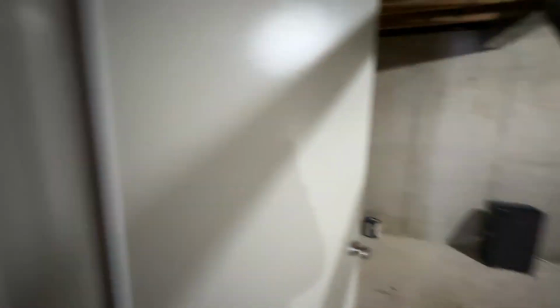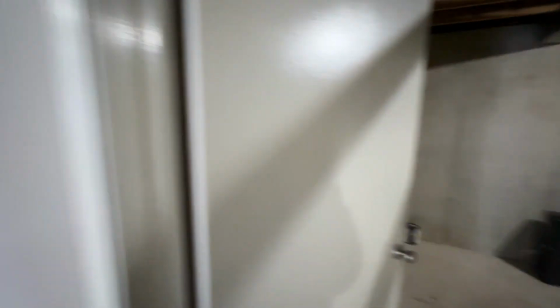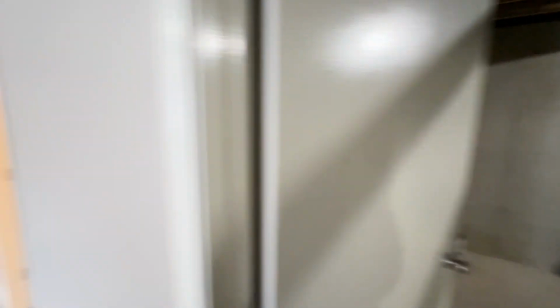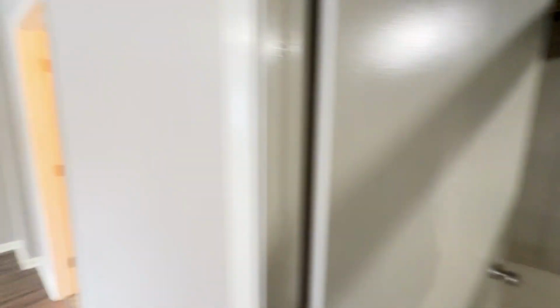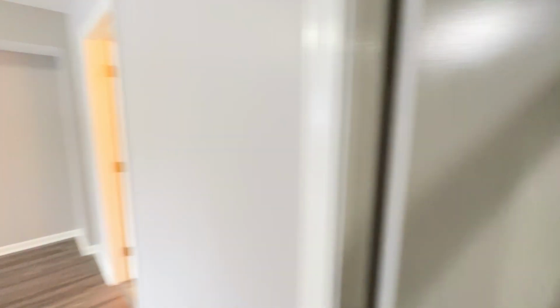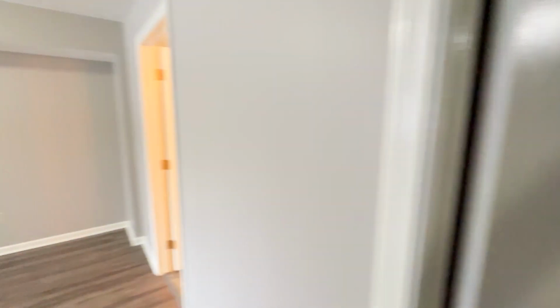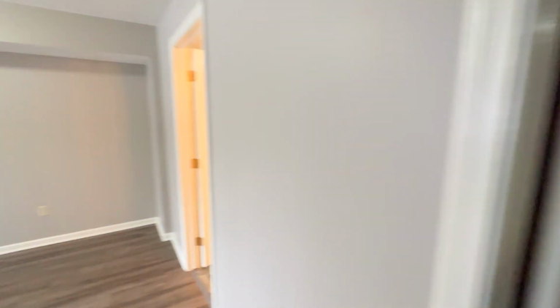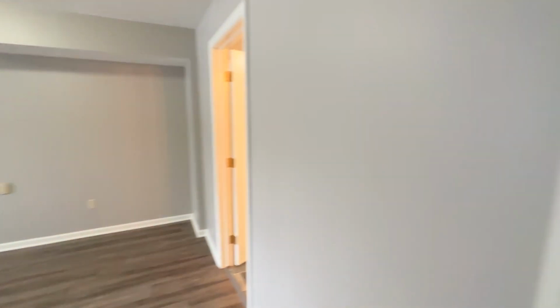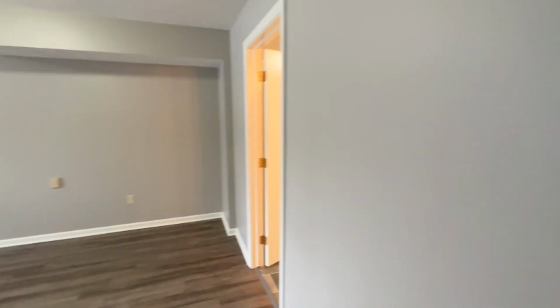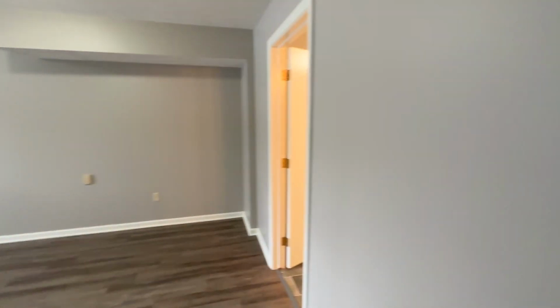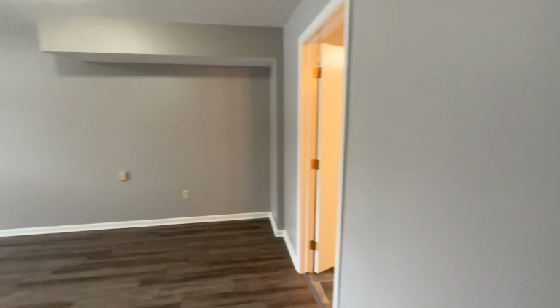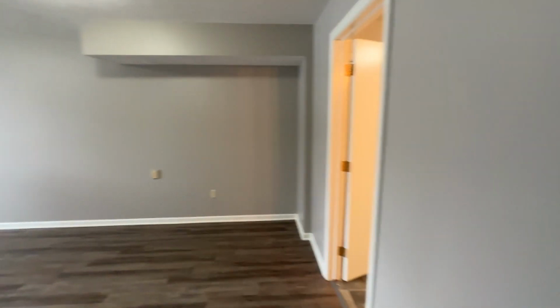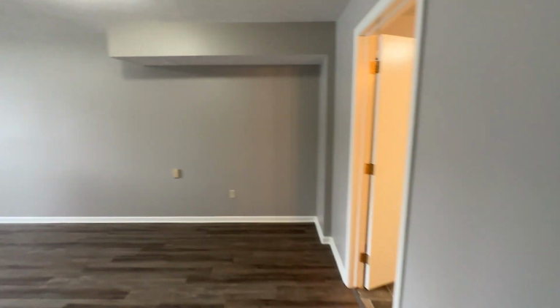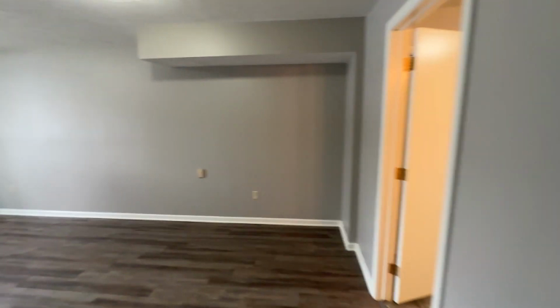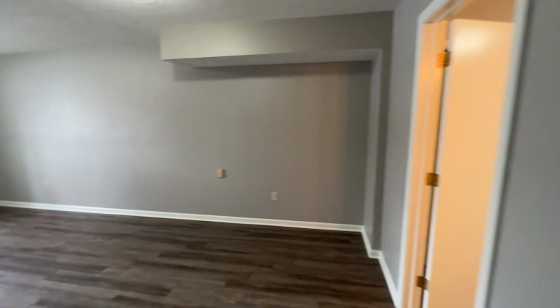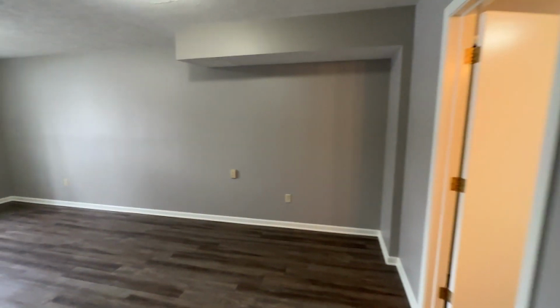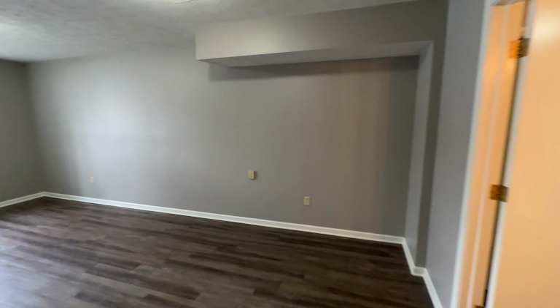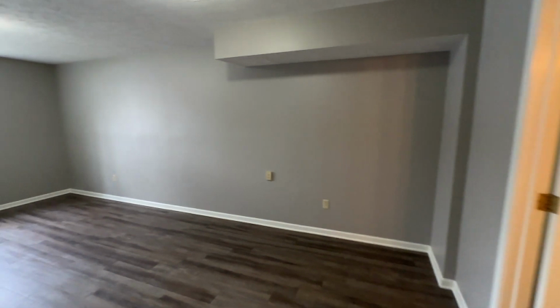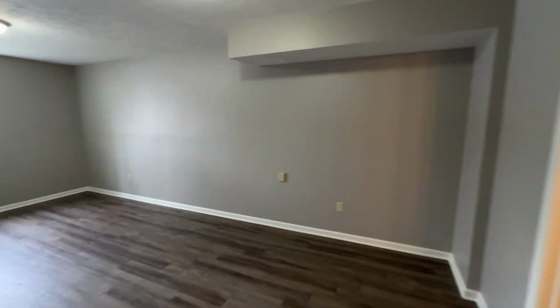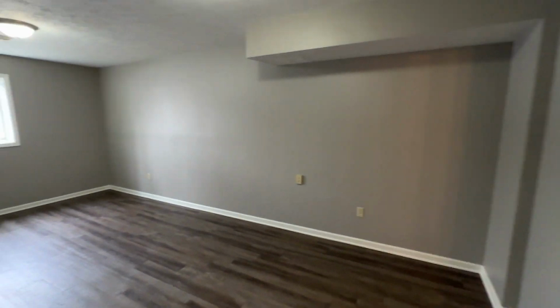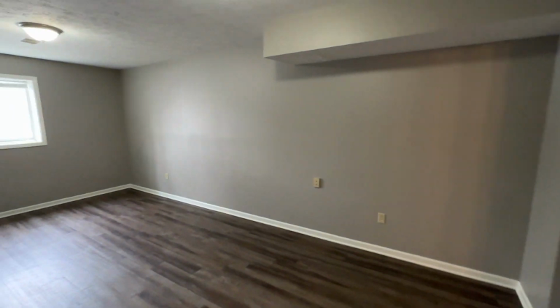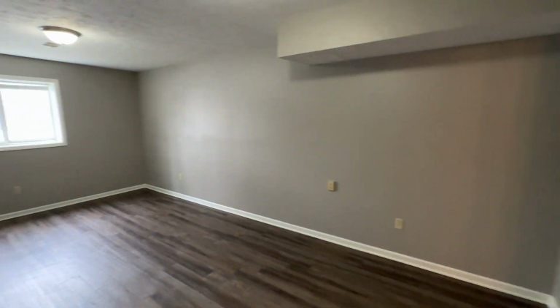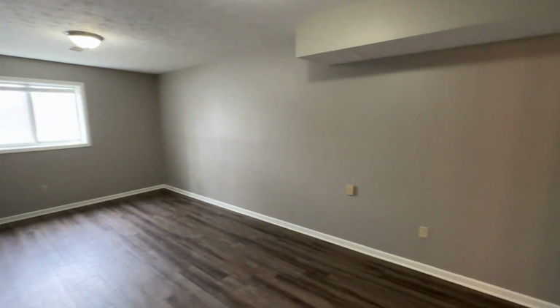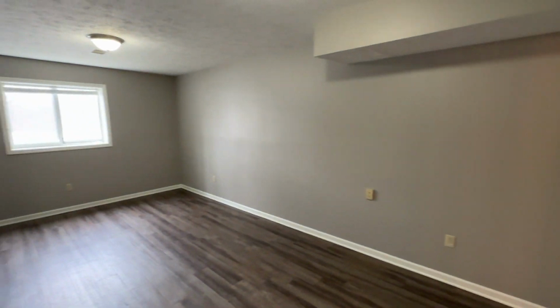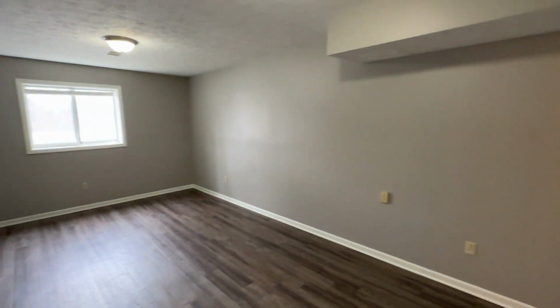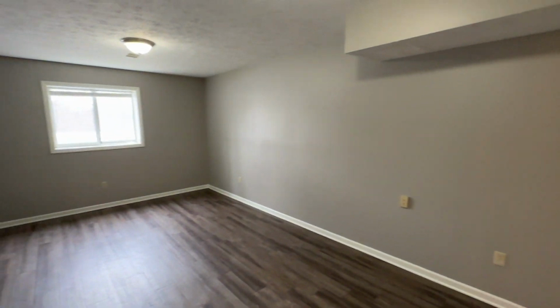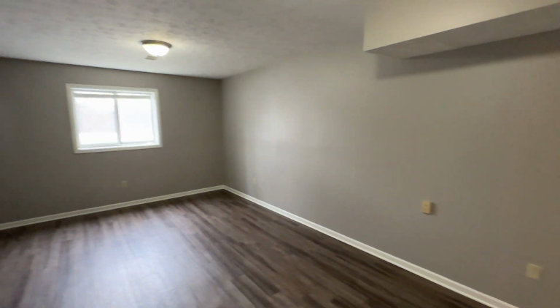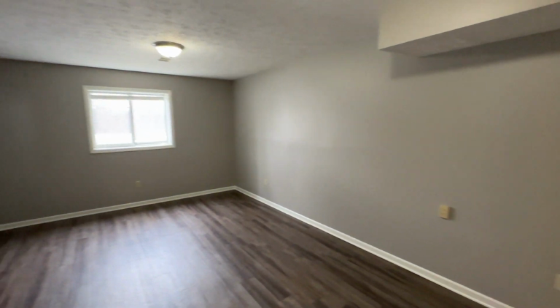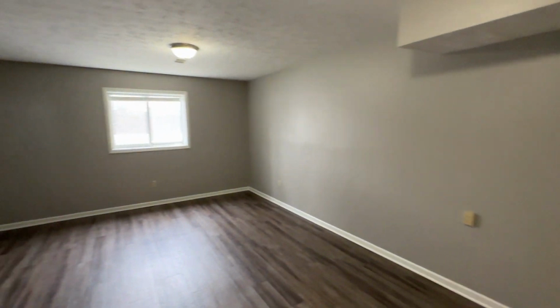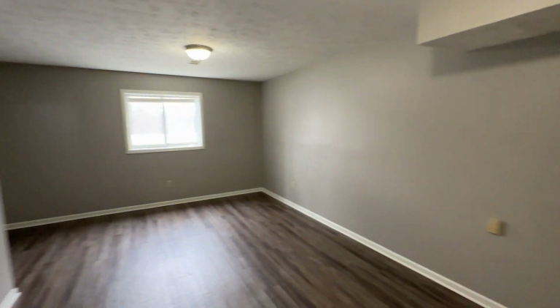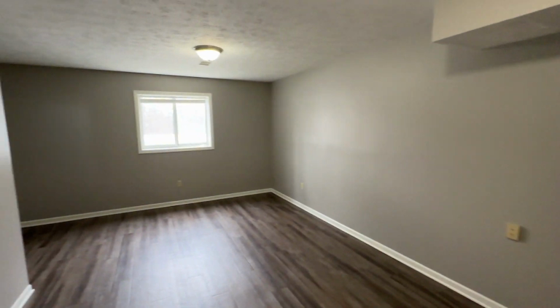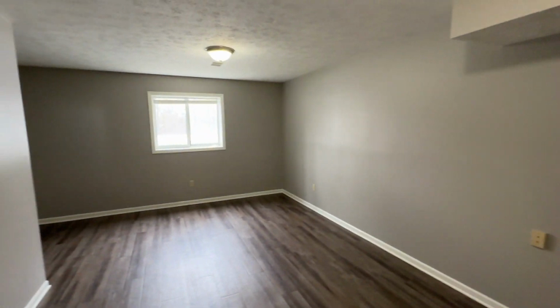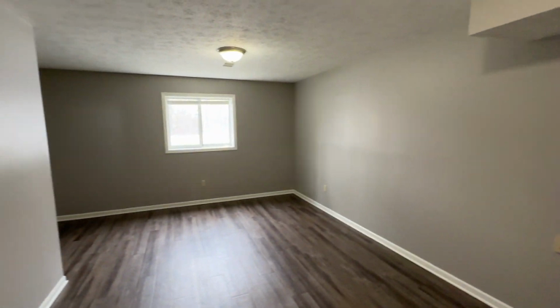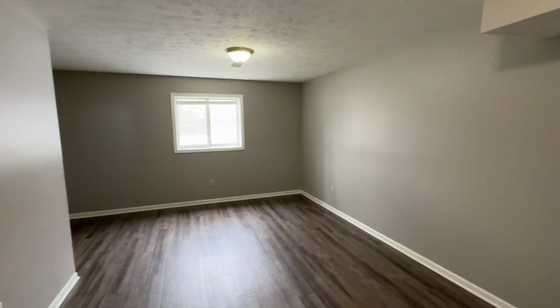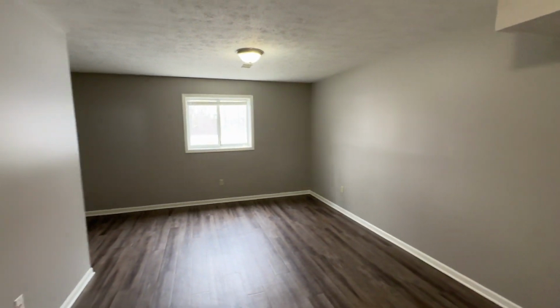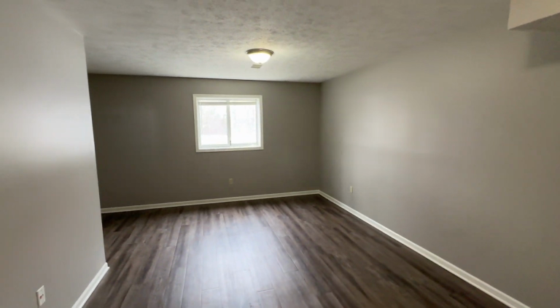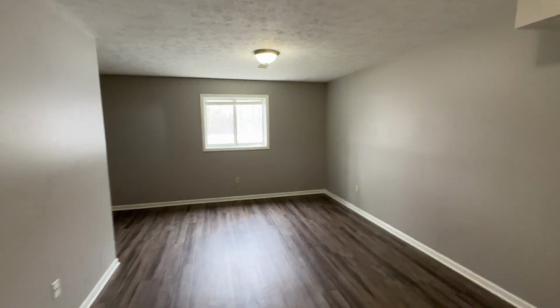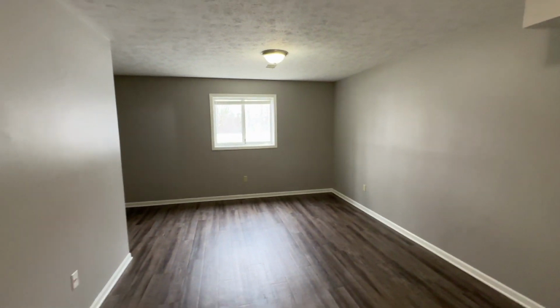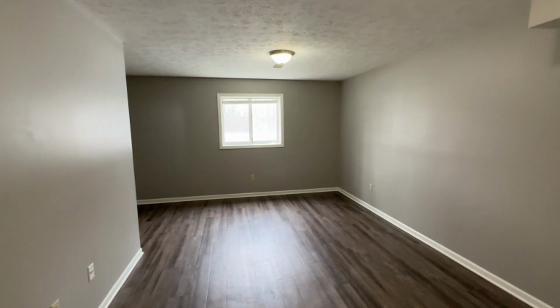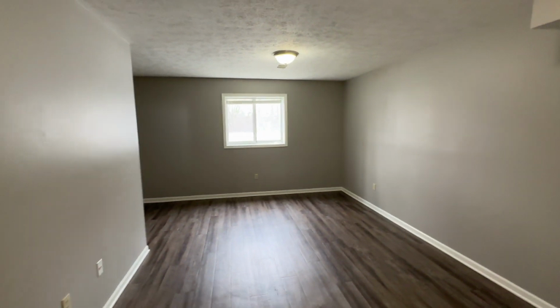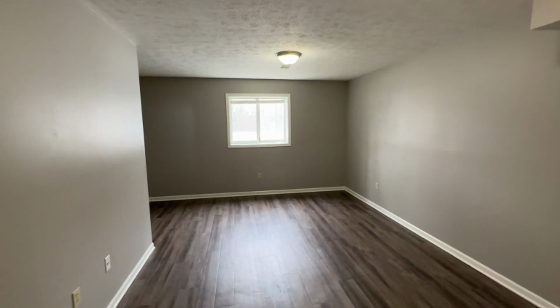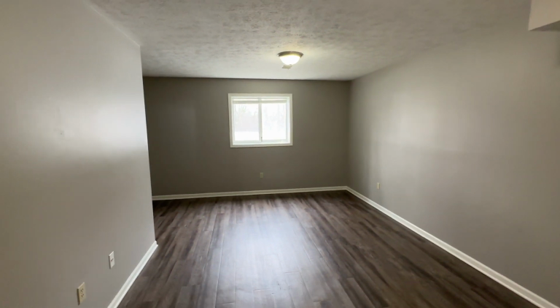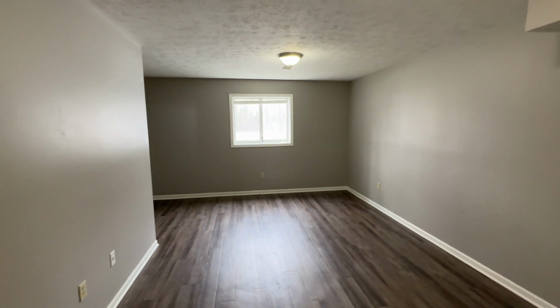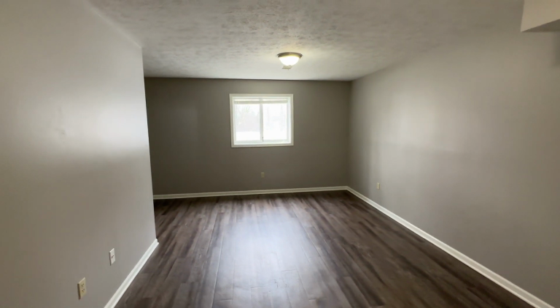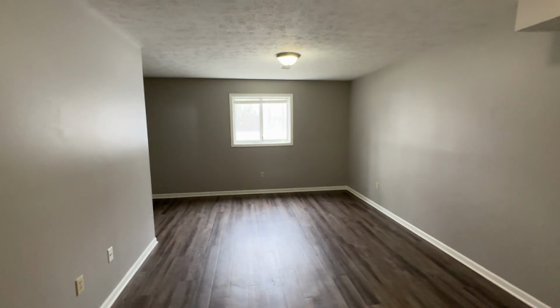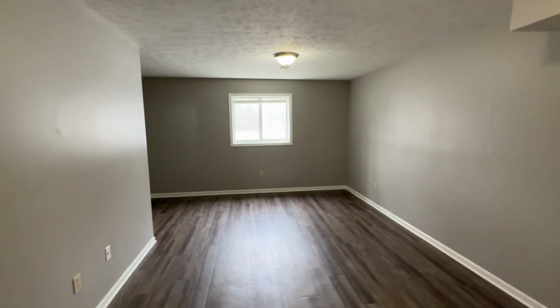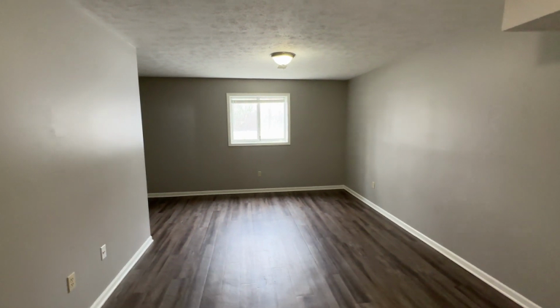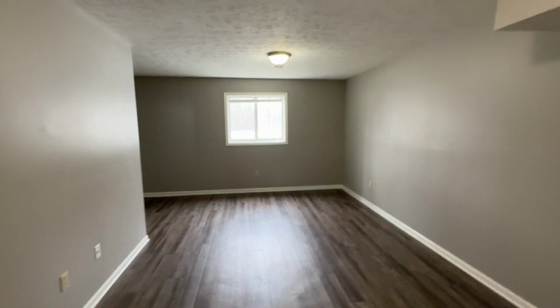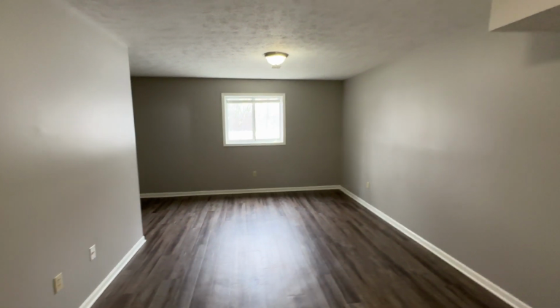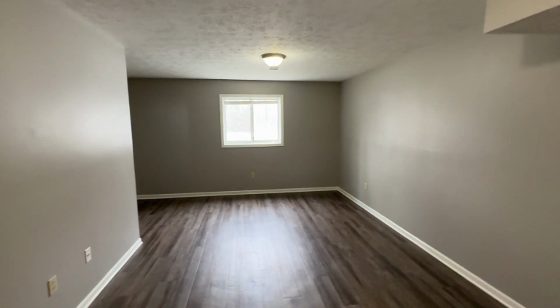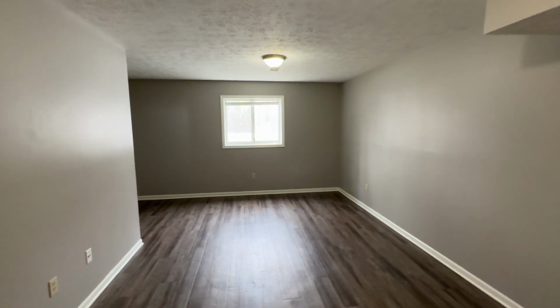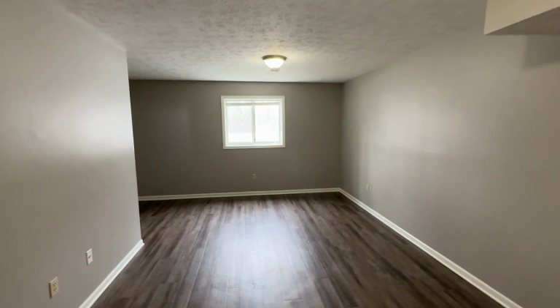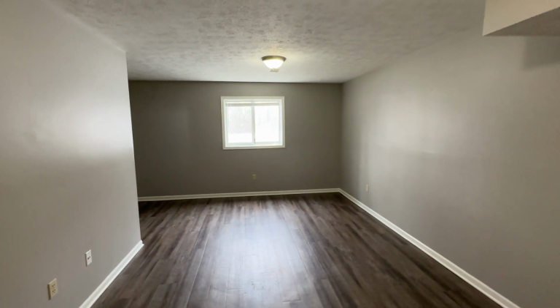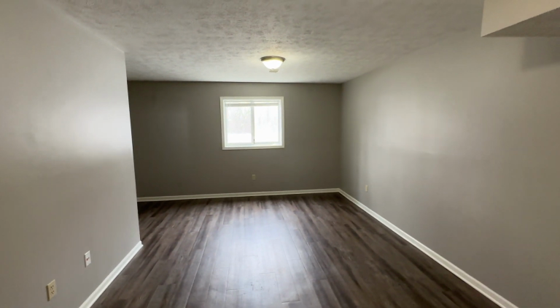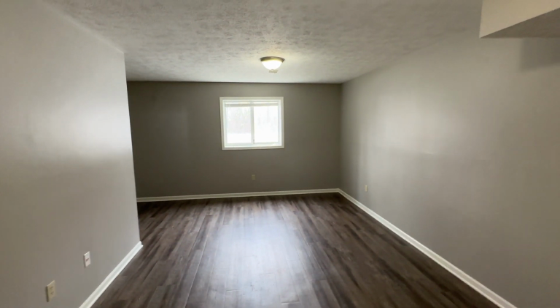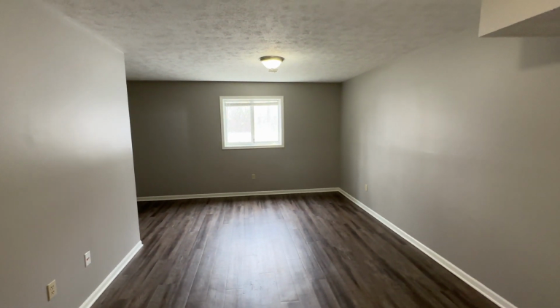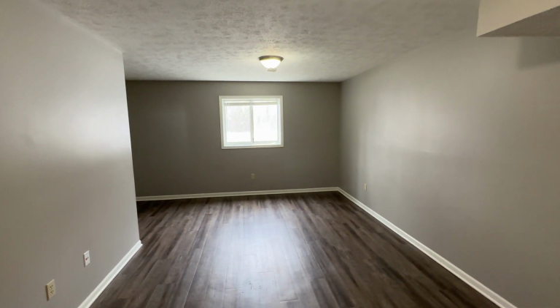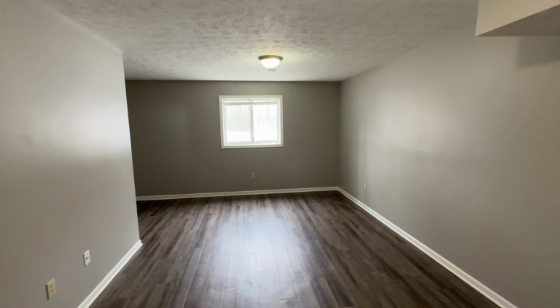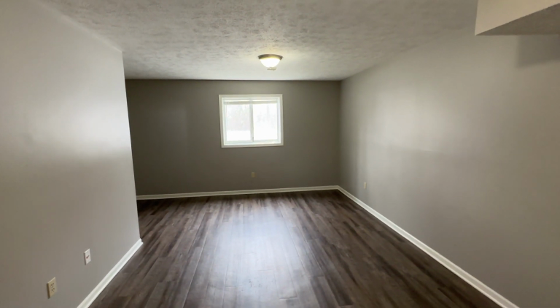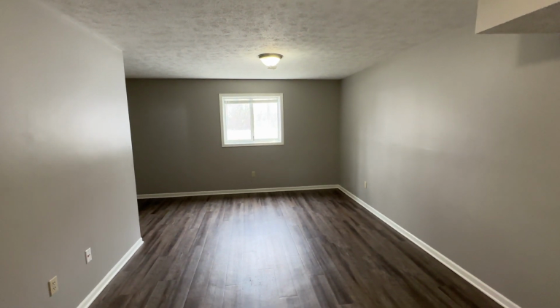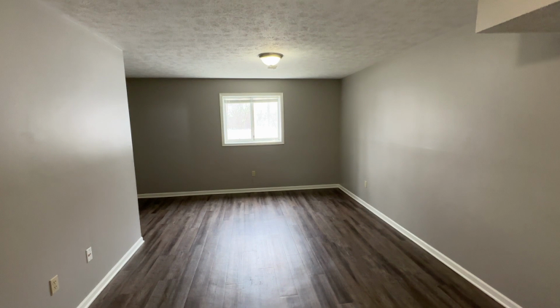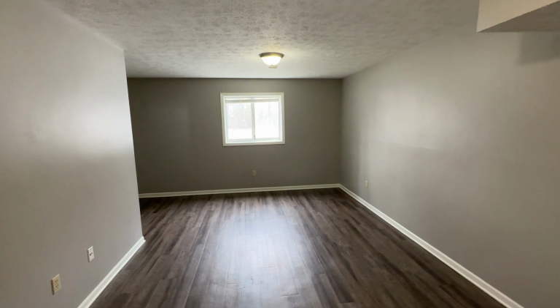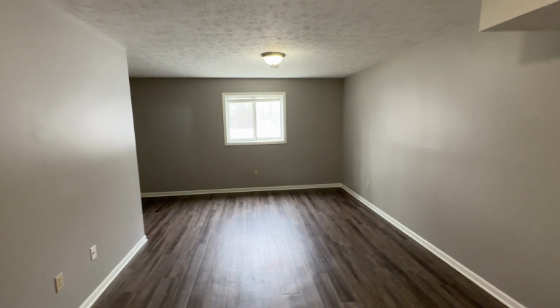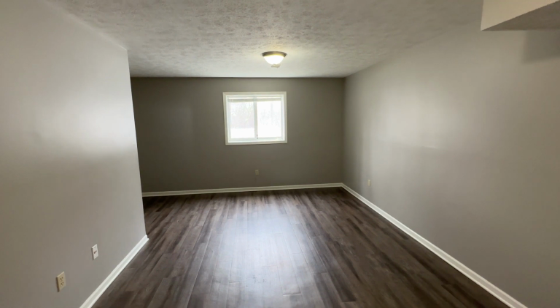We have our third bedroom and a utility room. This is Rockford Ridge Town Homes, Unit 148B. Thank you for watching this video tour from Access Property Management.